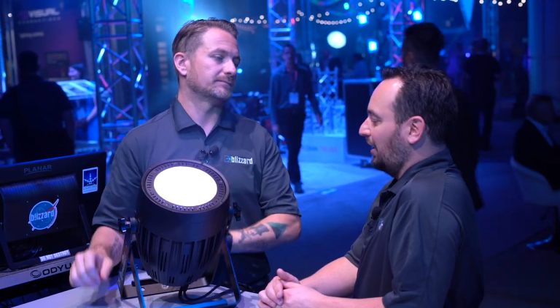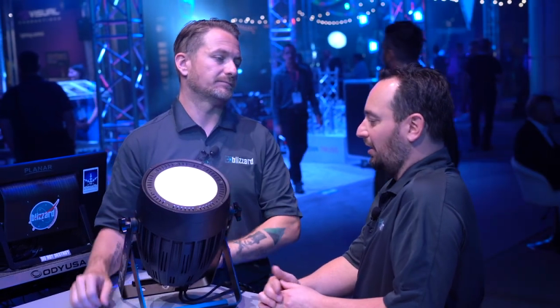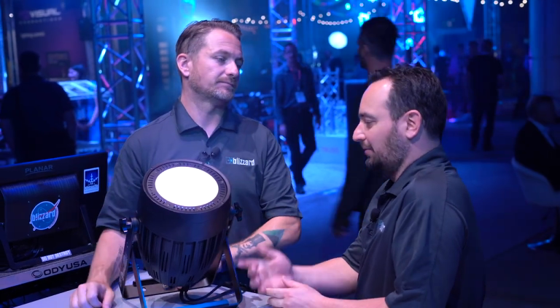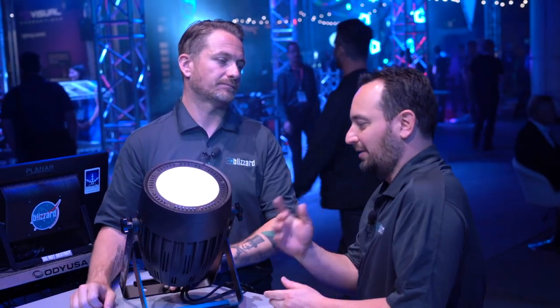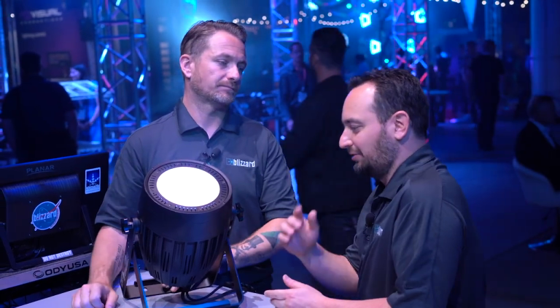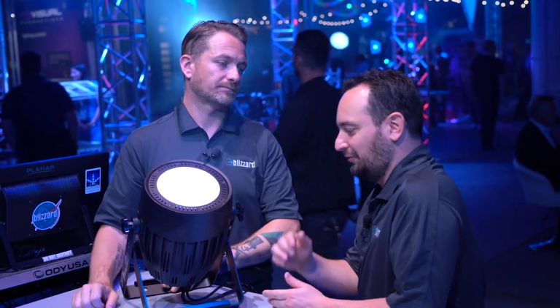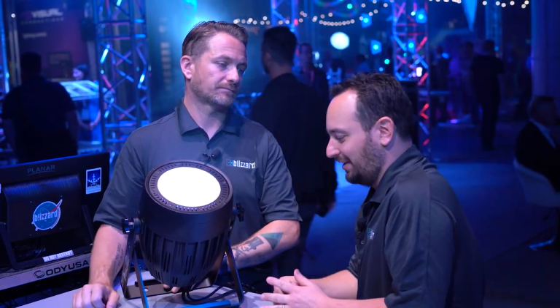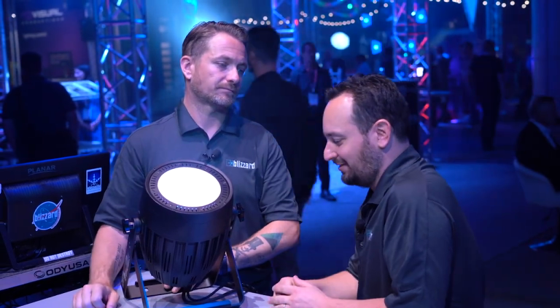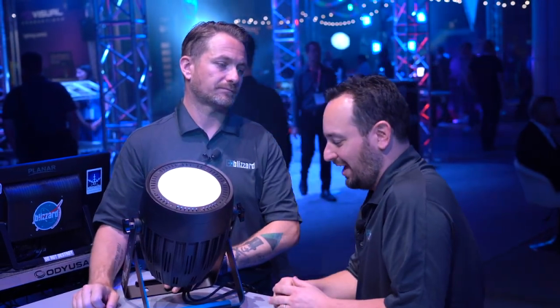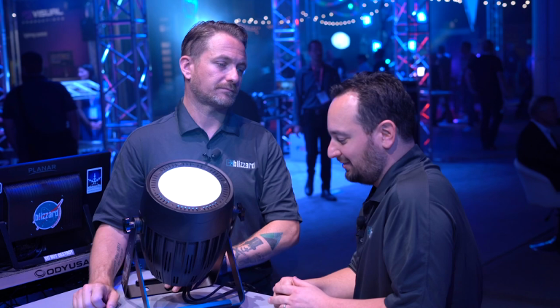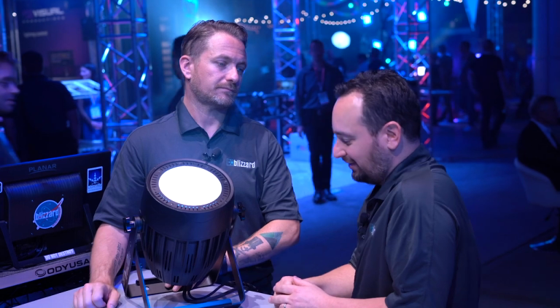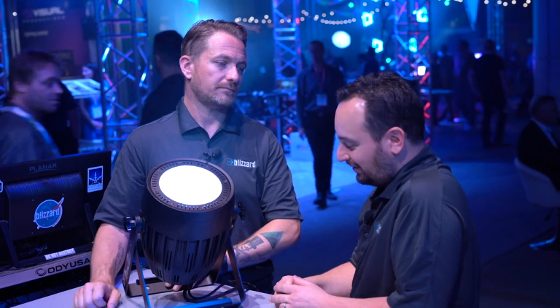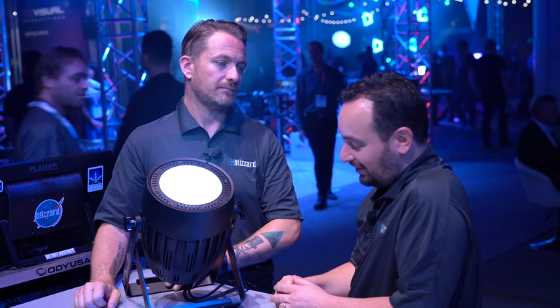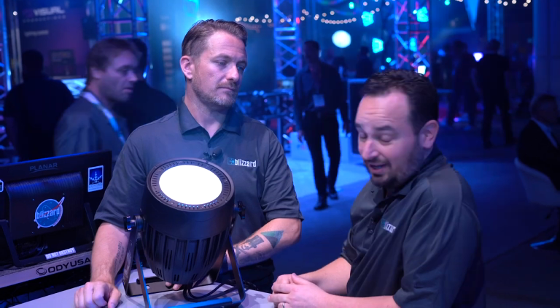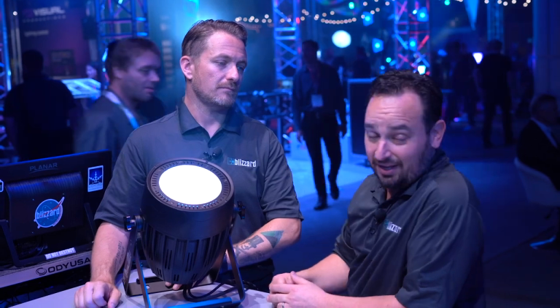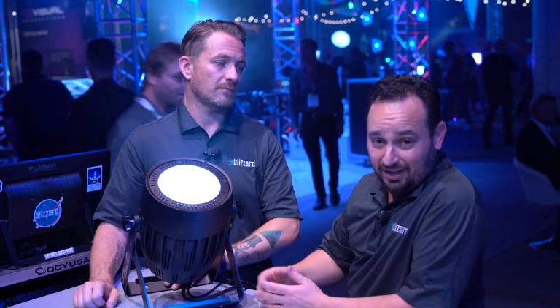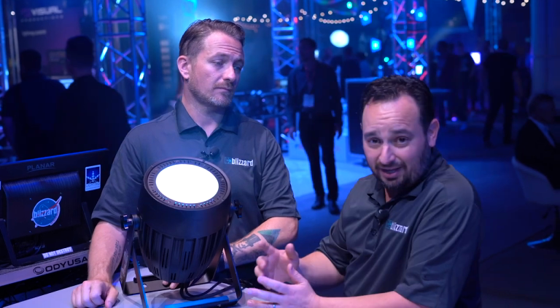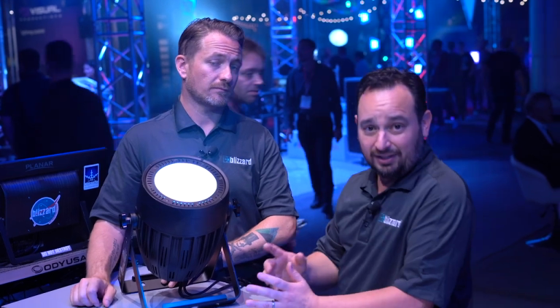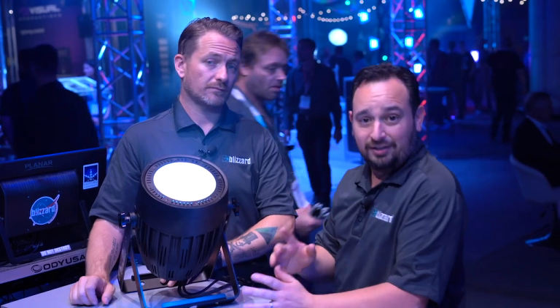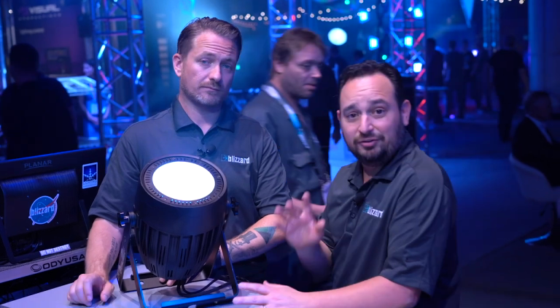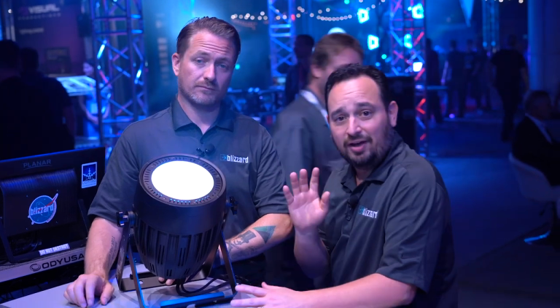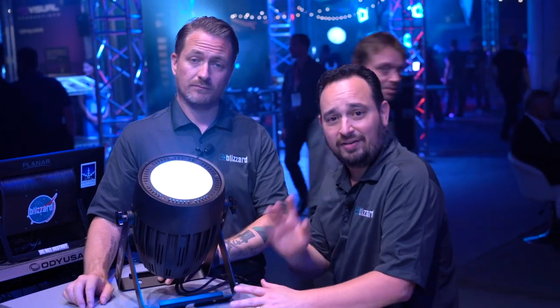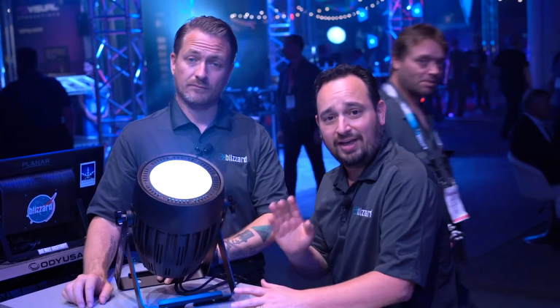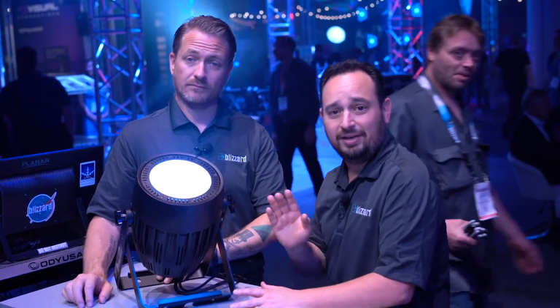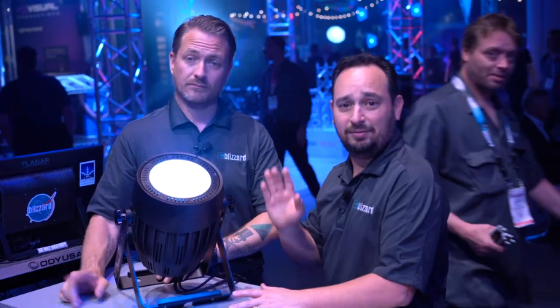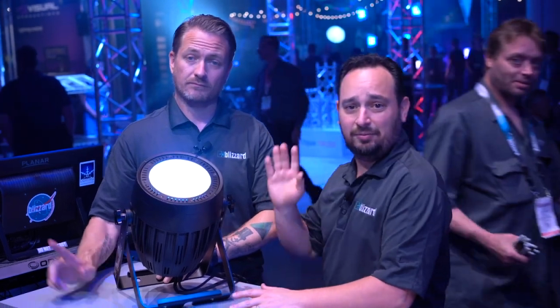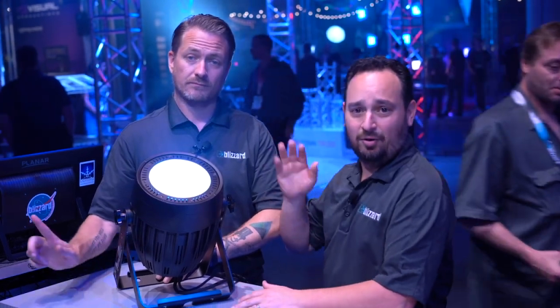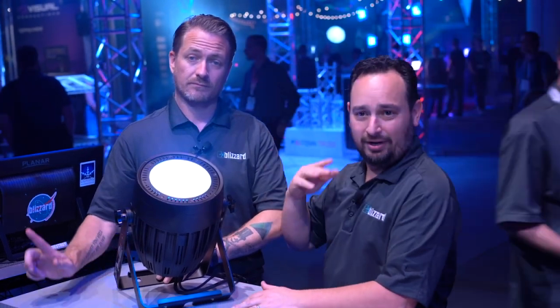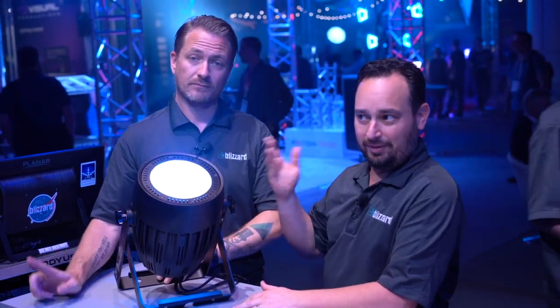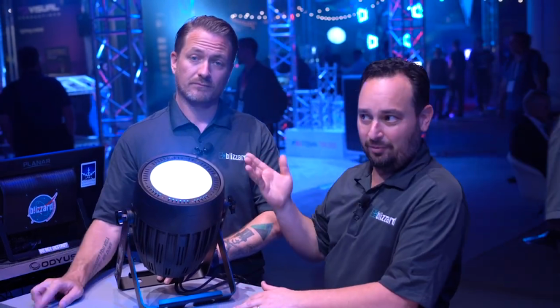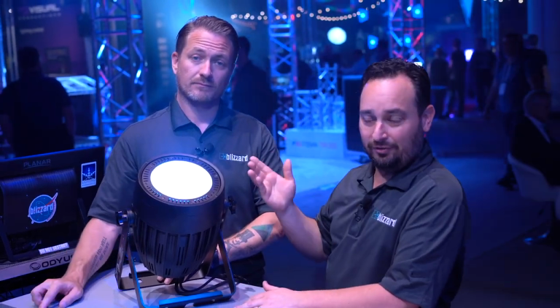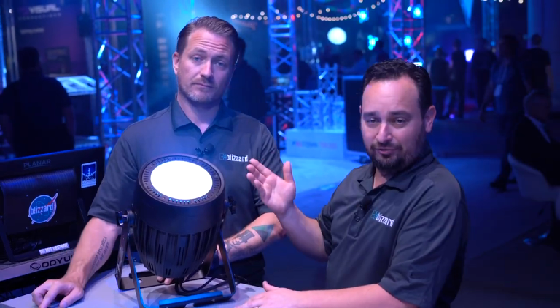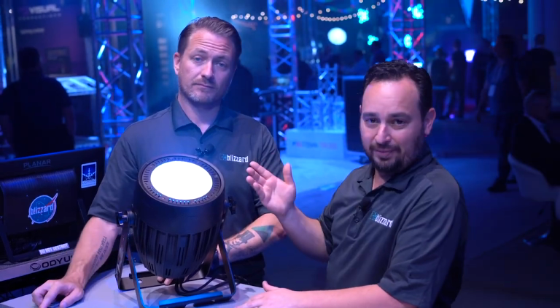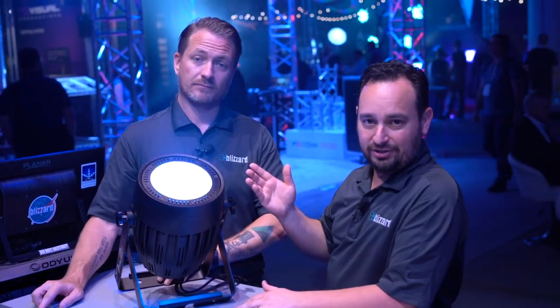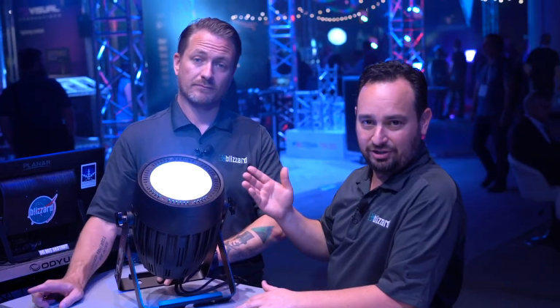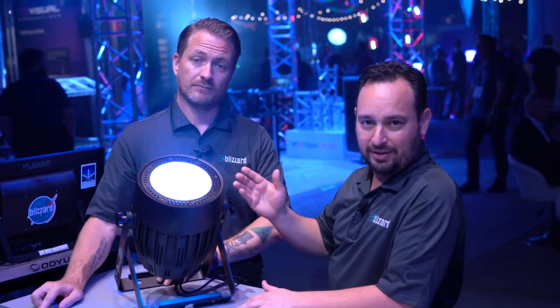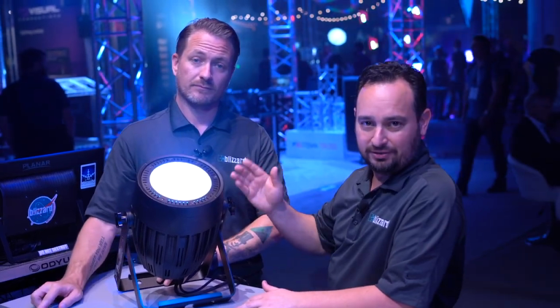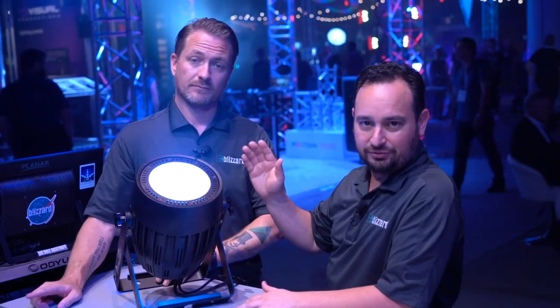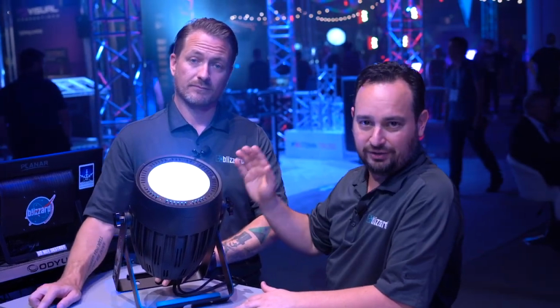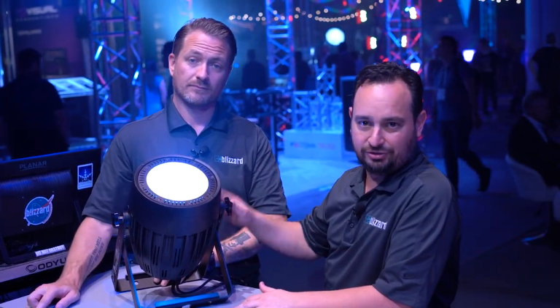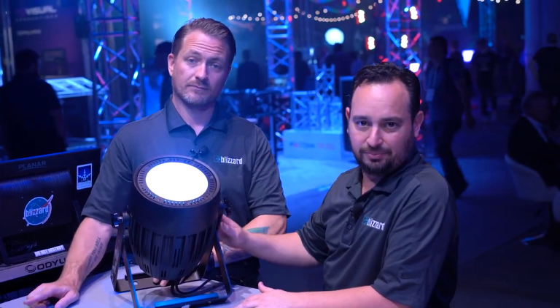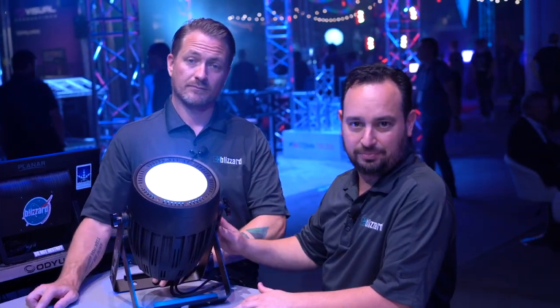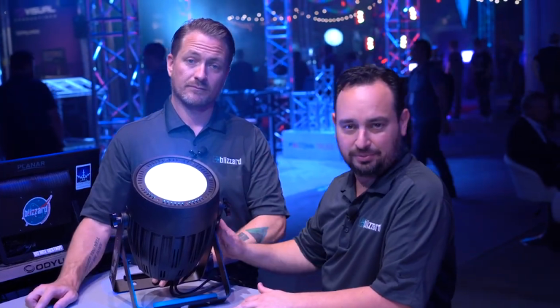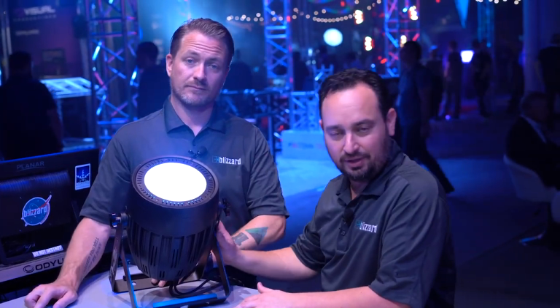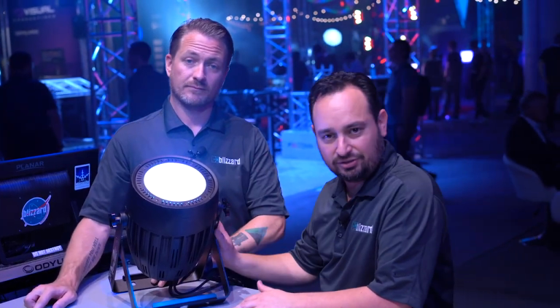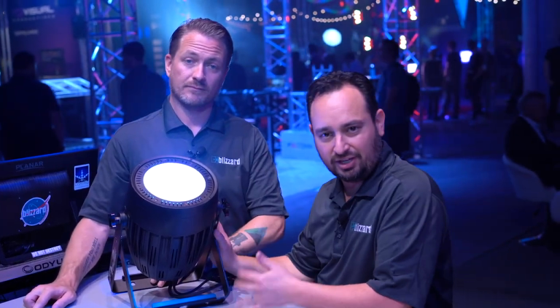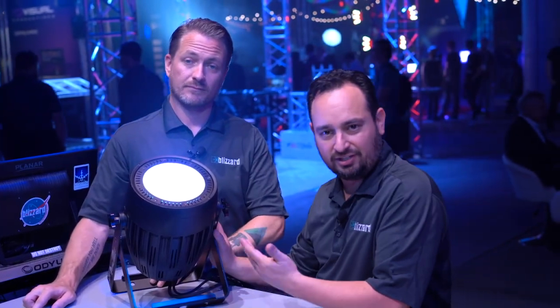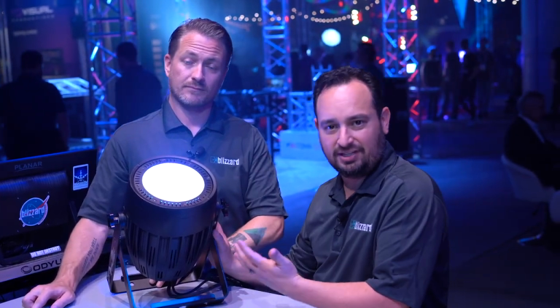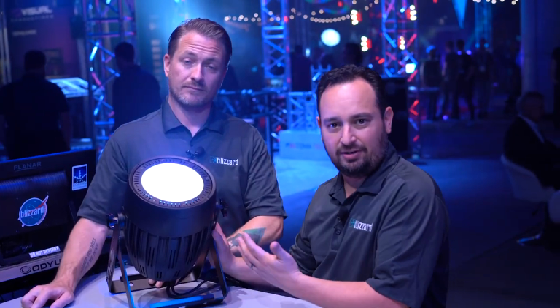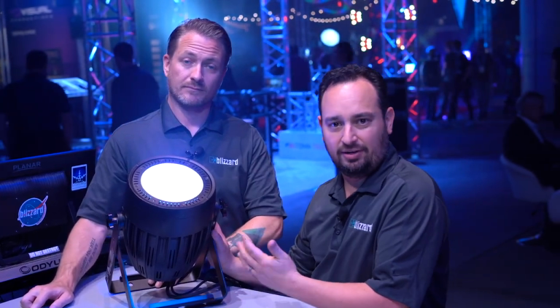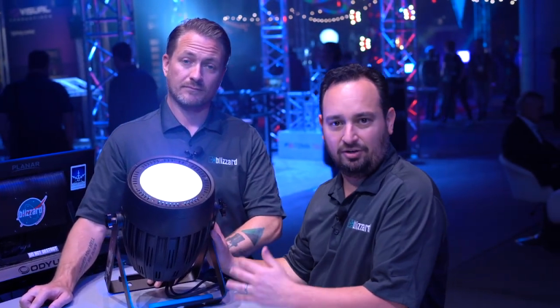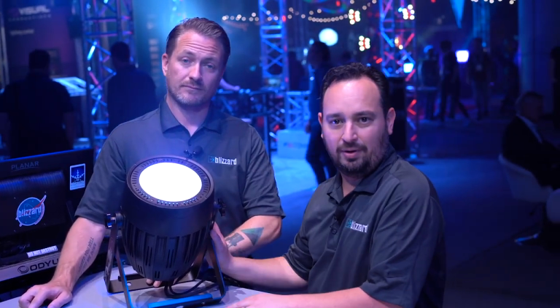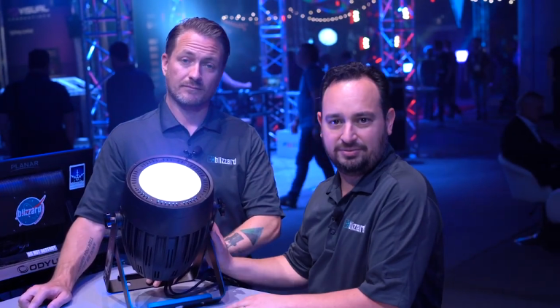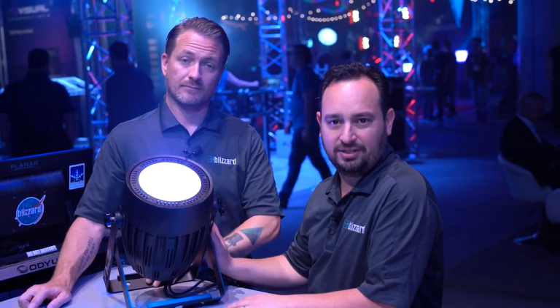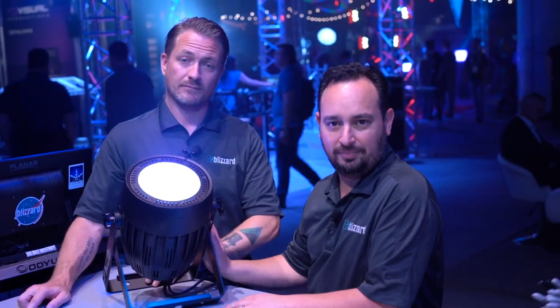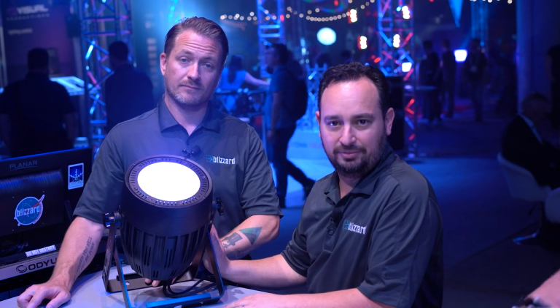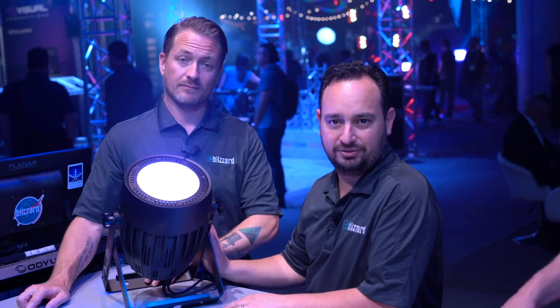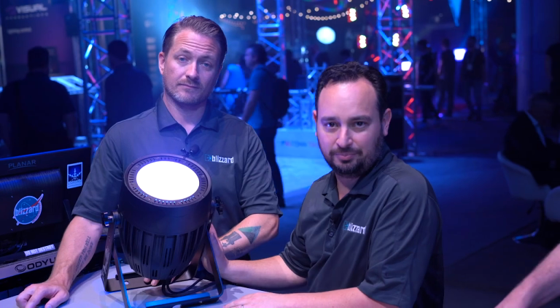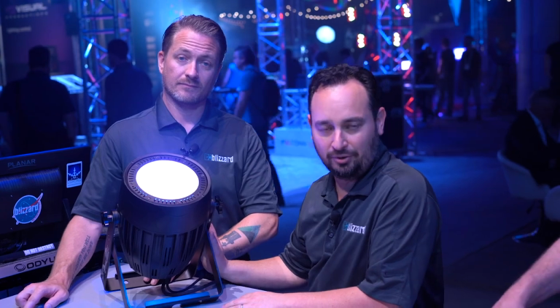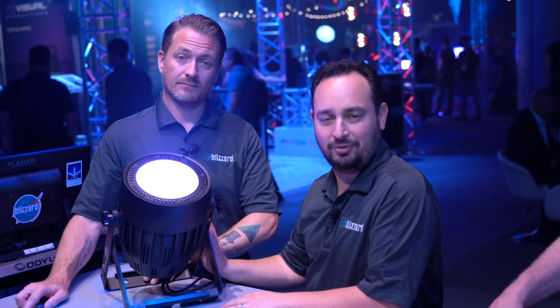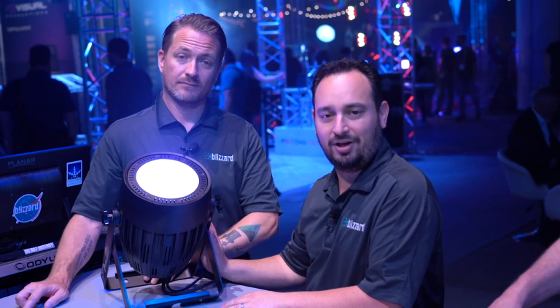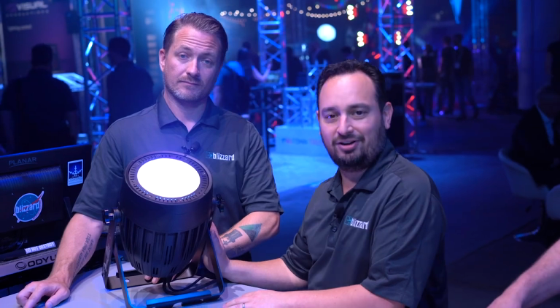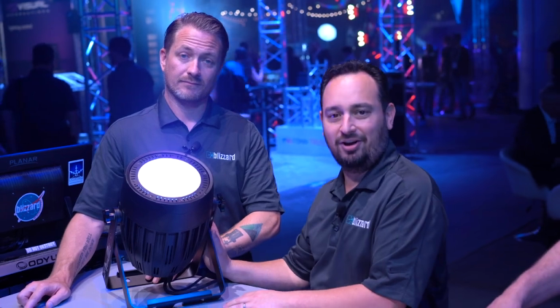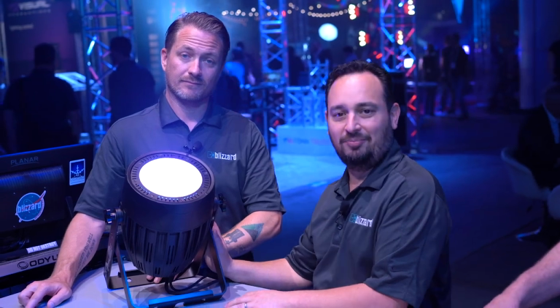If you want any more information about this fixture, check us out on our website at blizzardthrow.com.